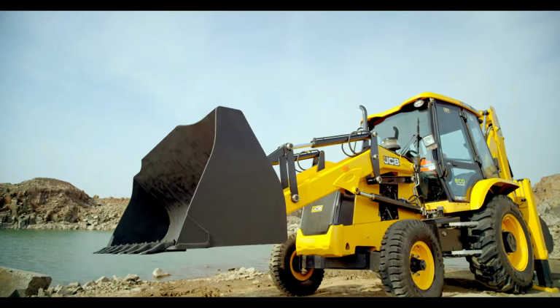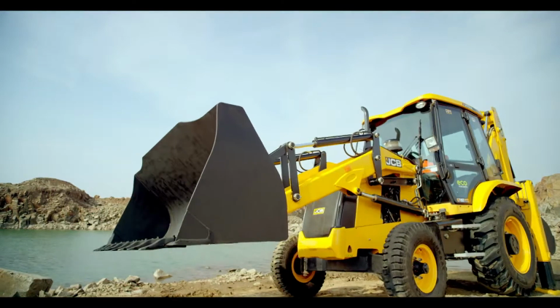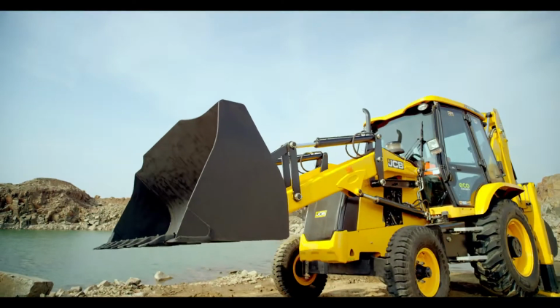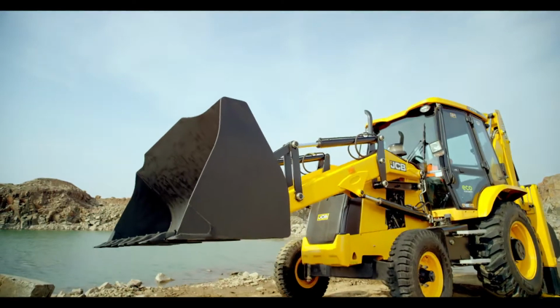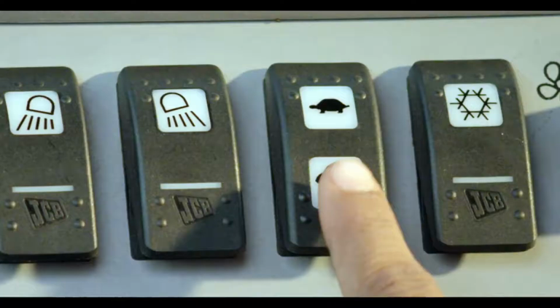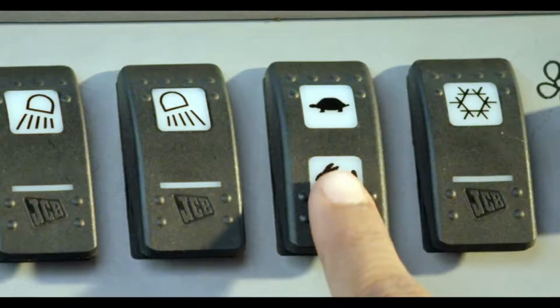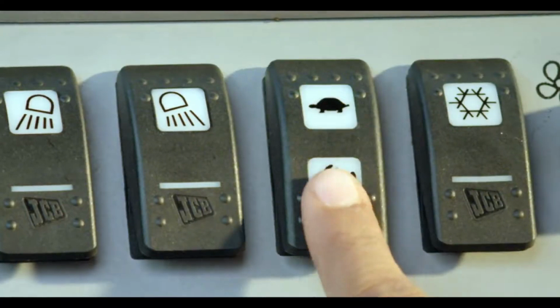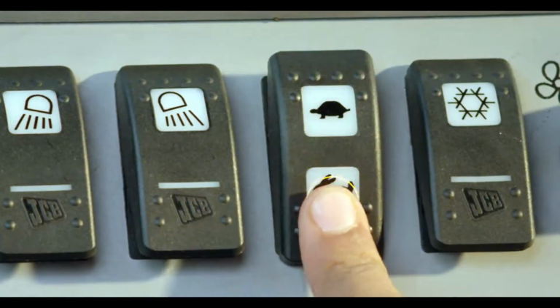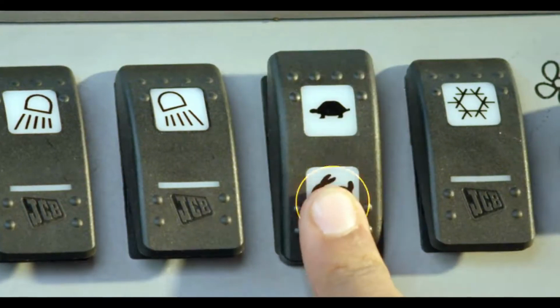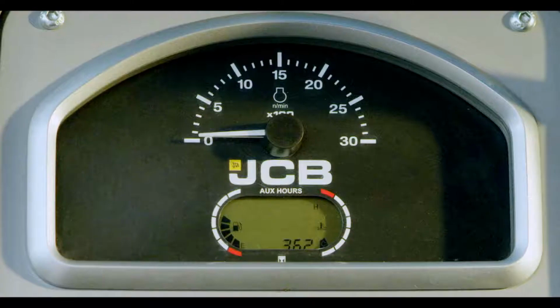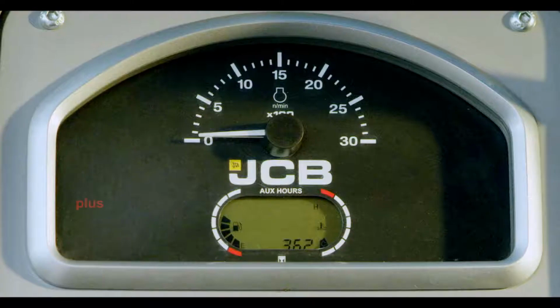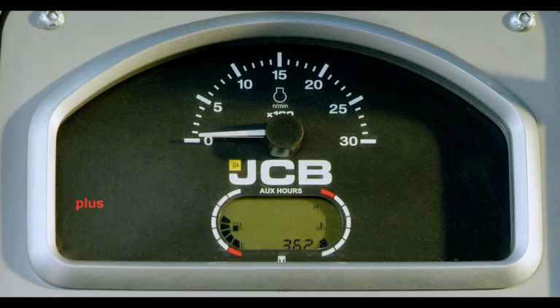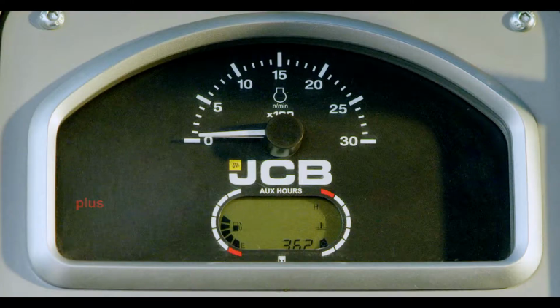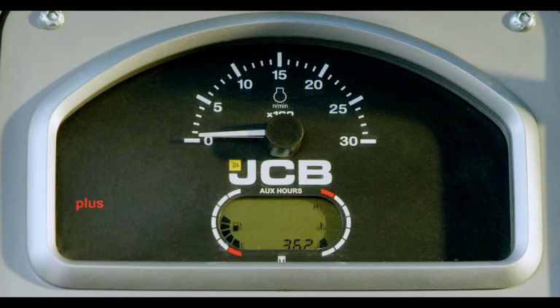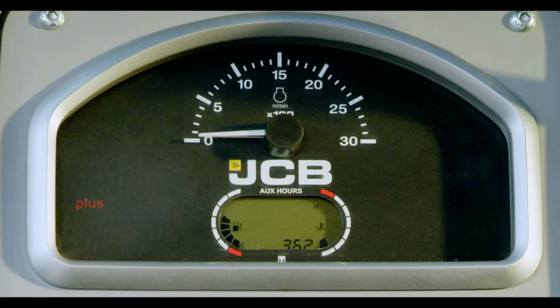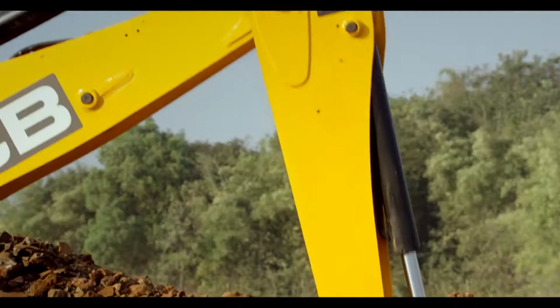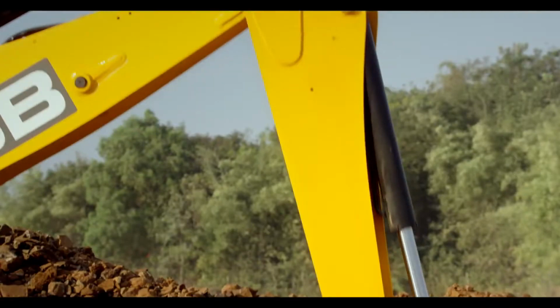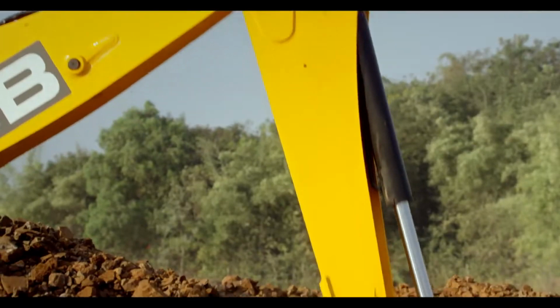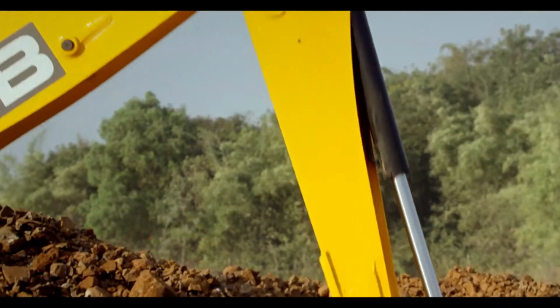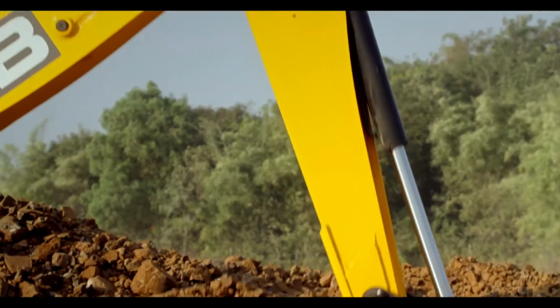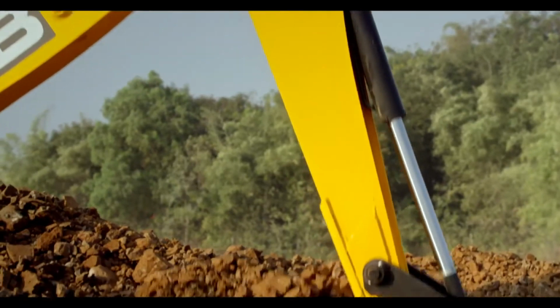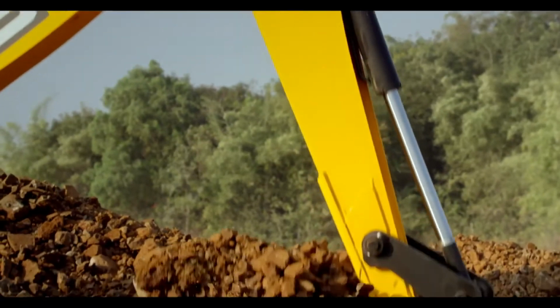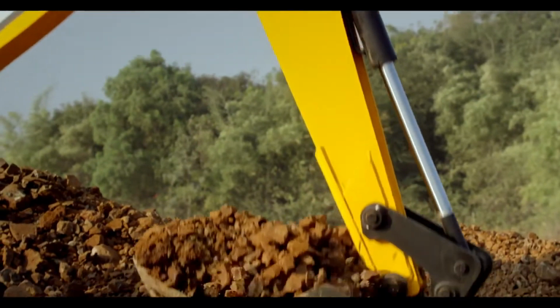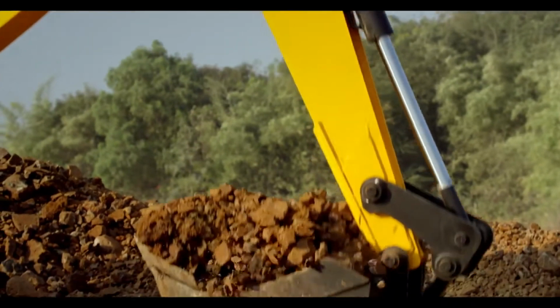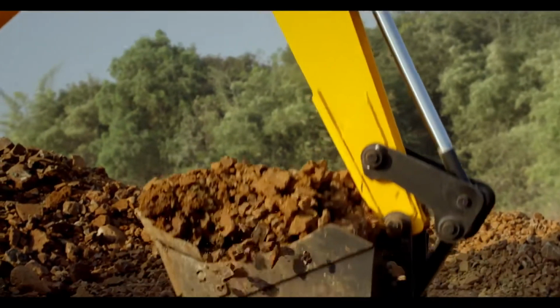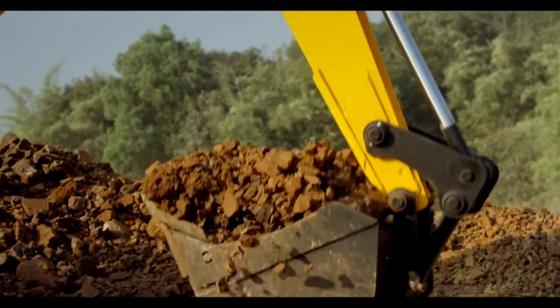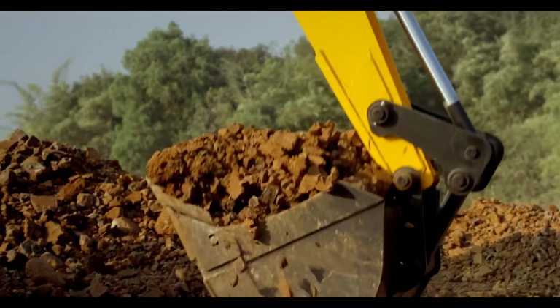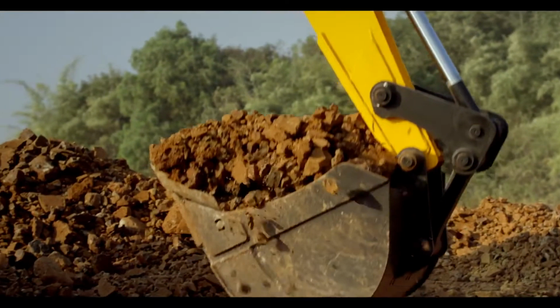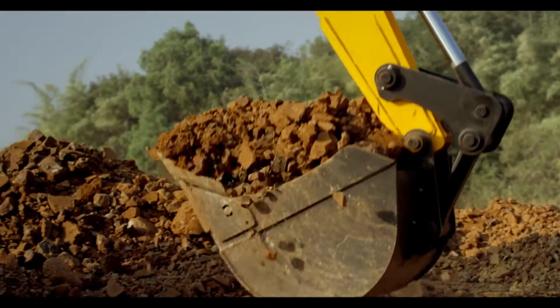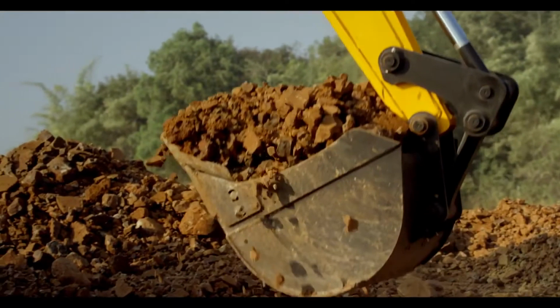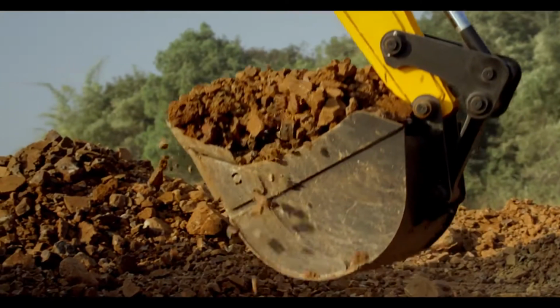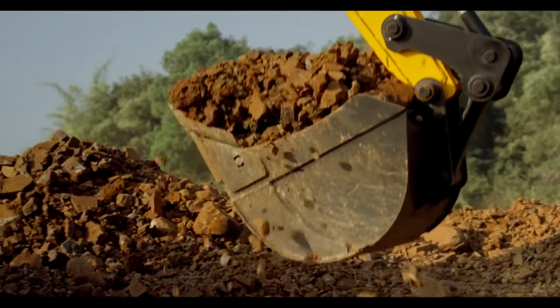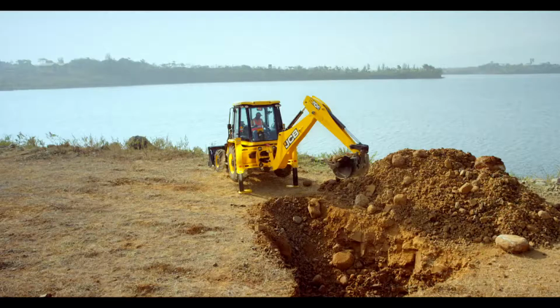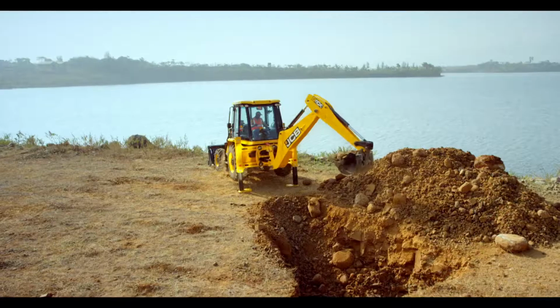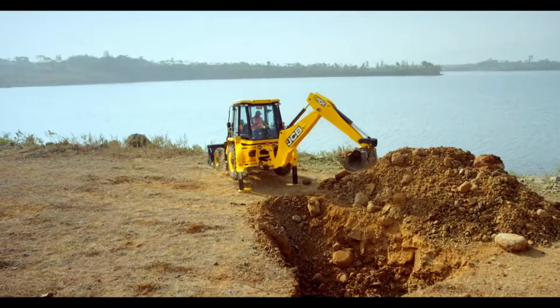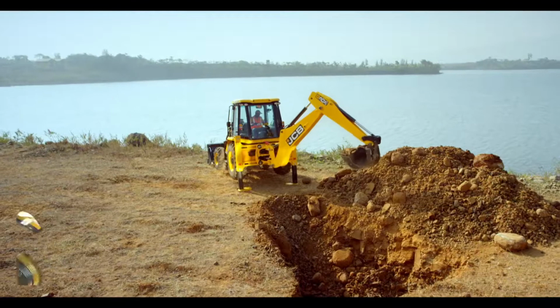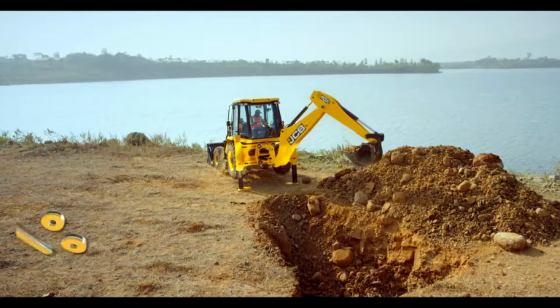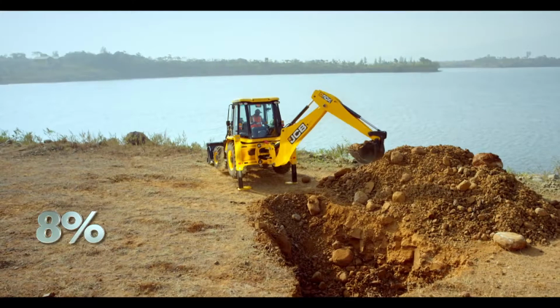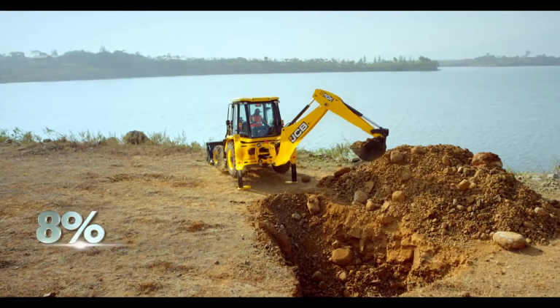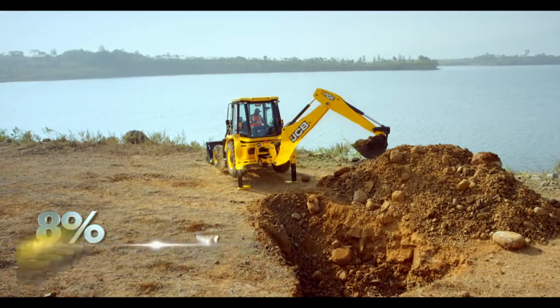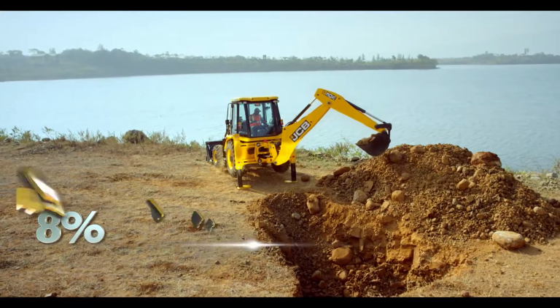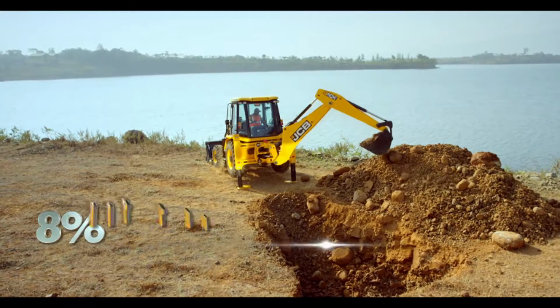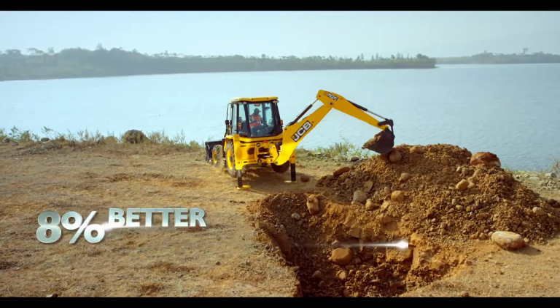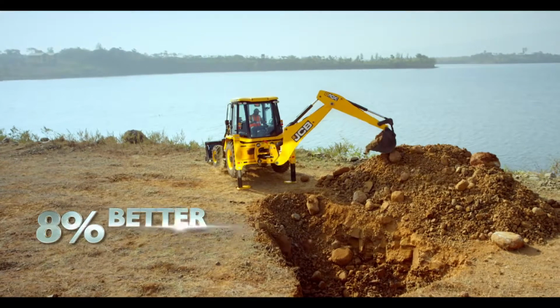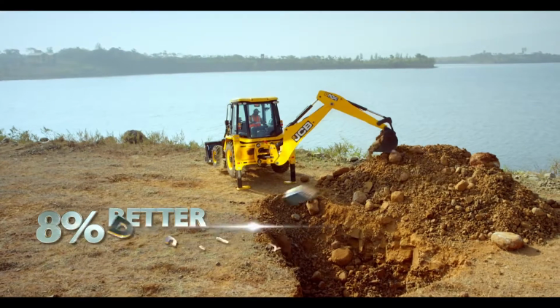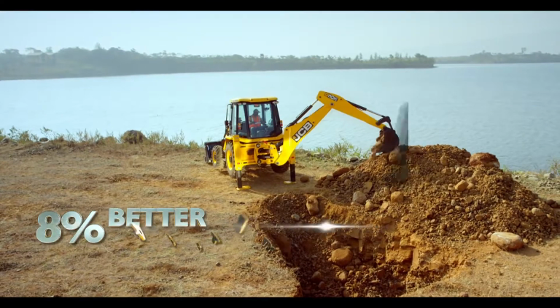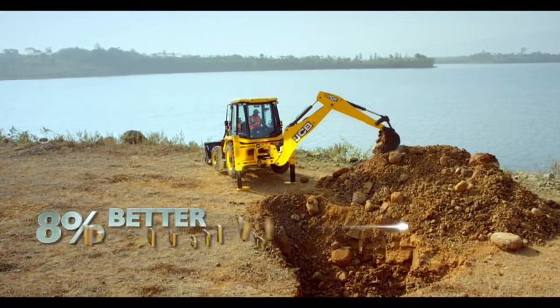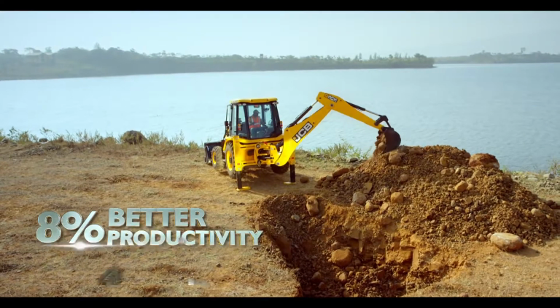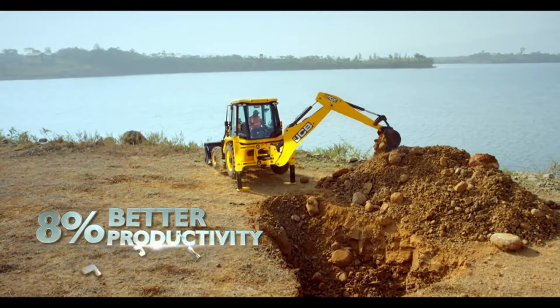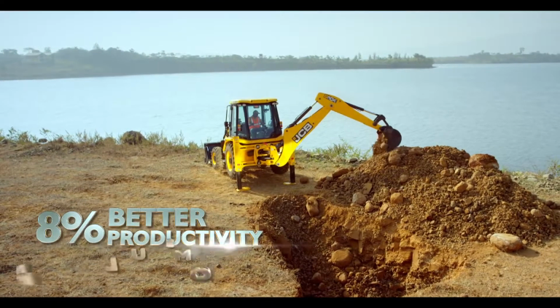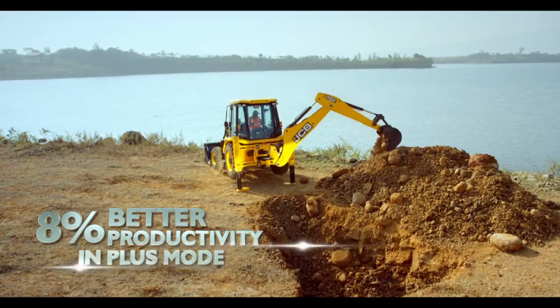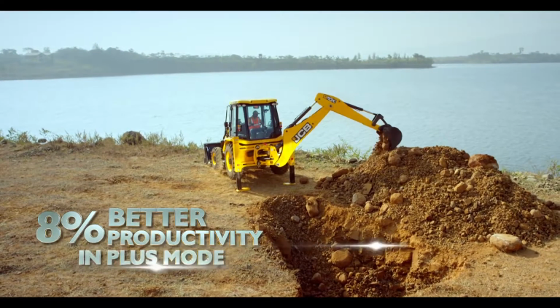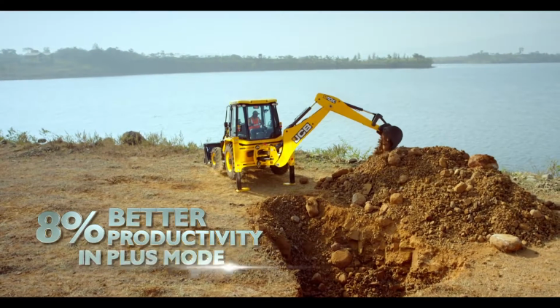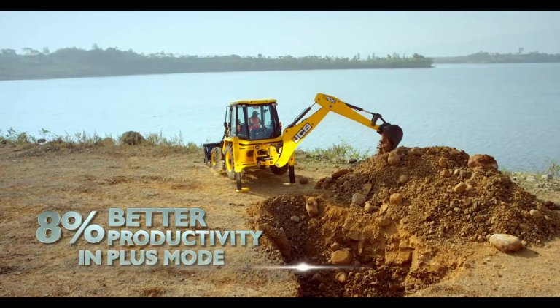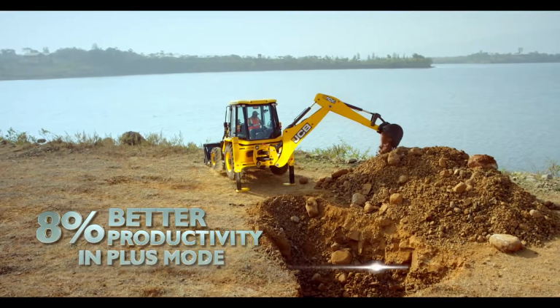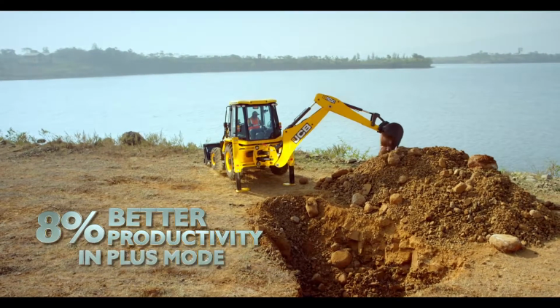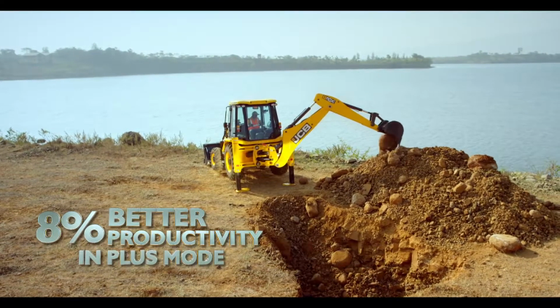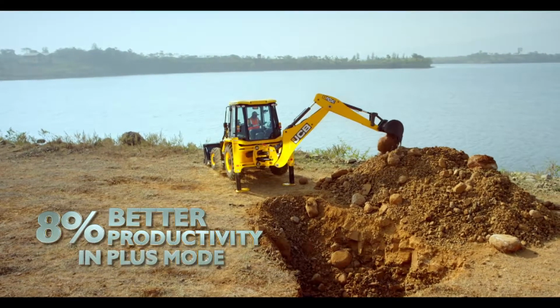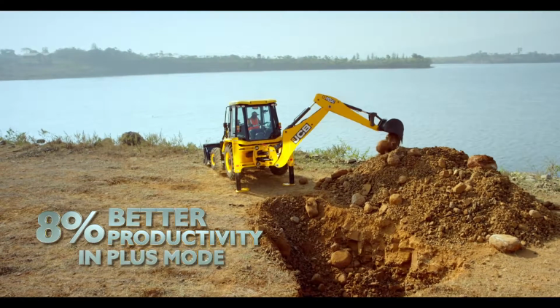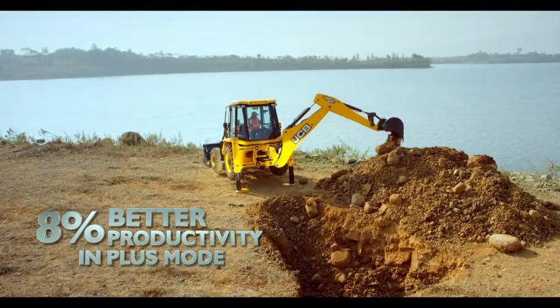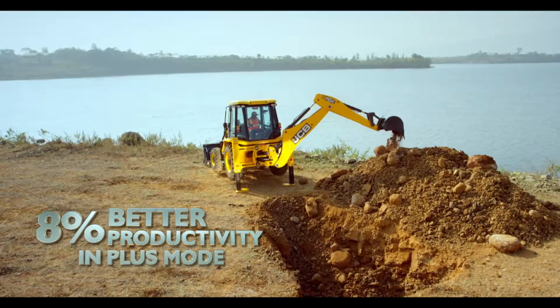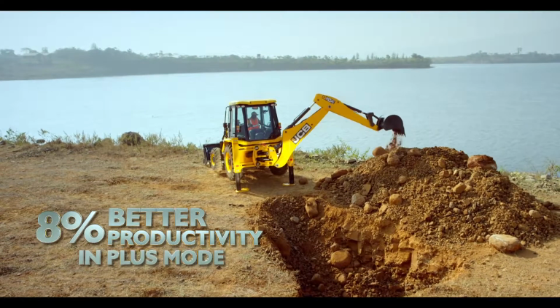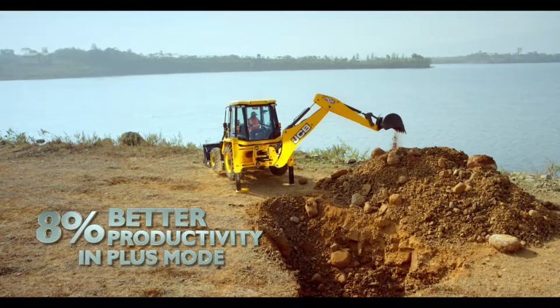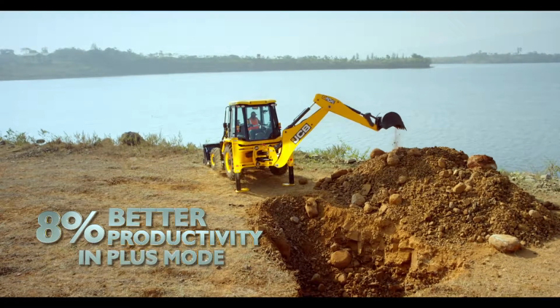For optimum productivity and fuel efficiency, get 8% better productivity in plus mode.